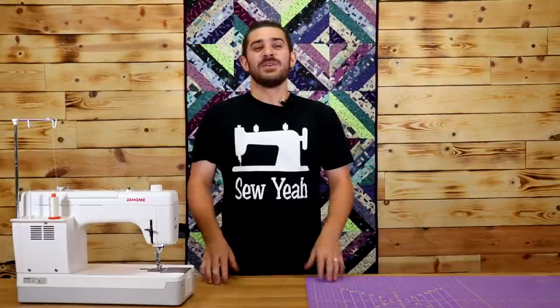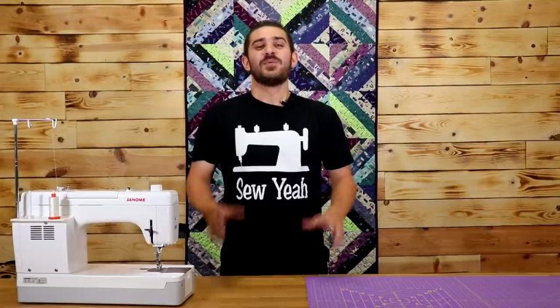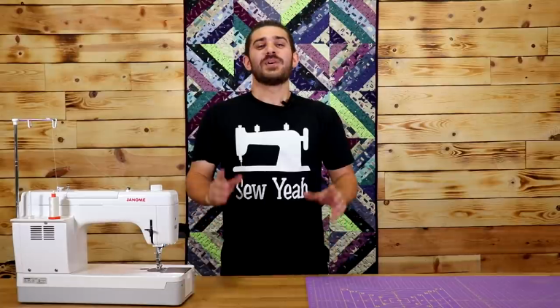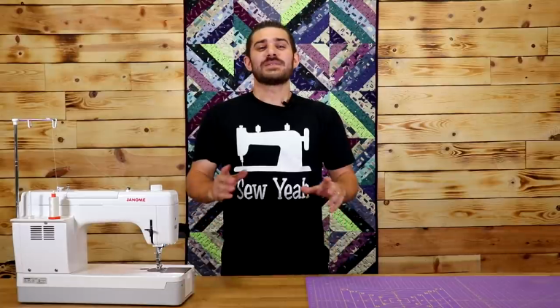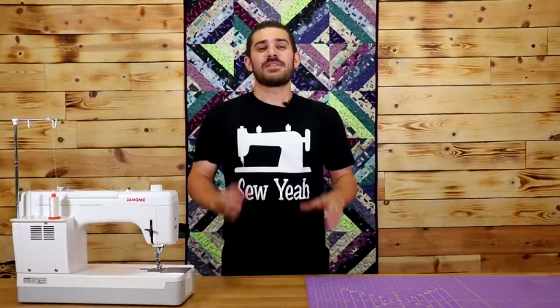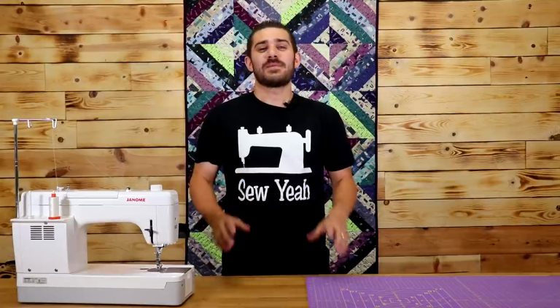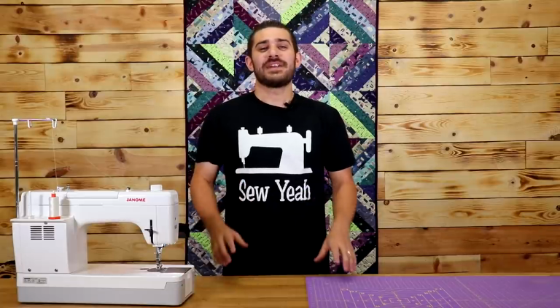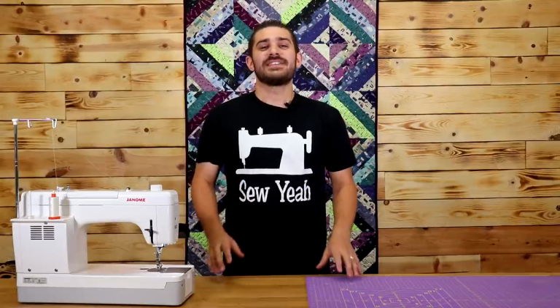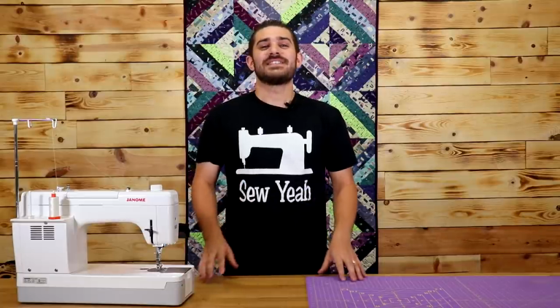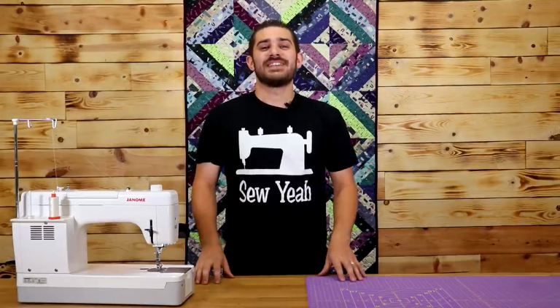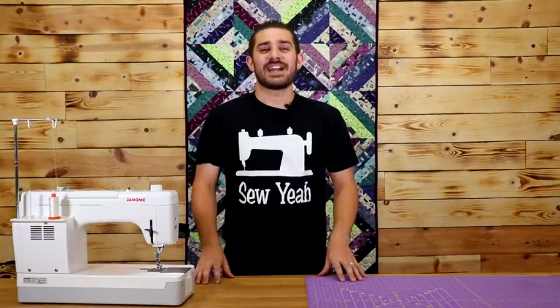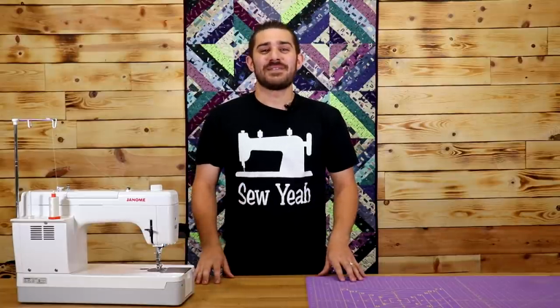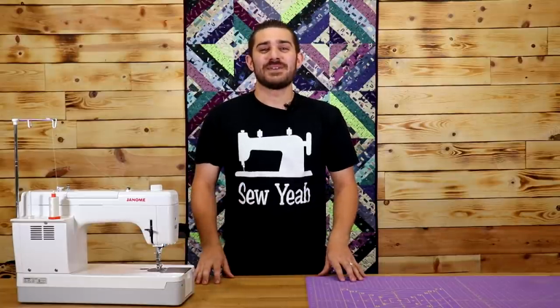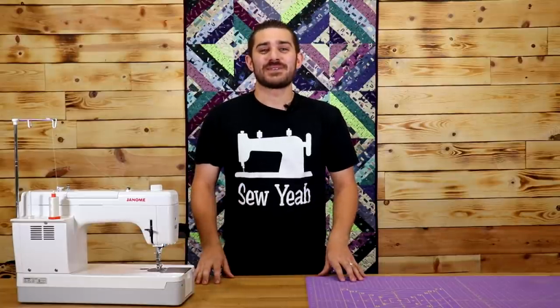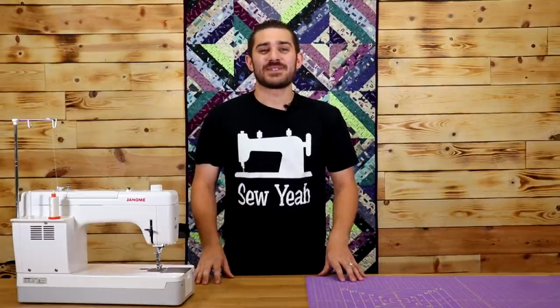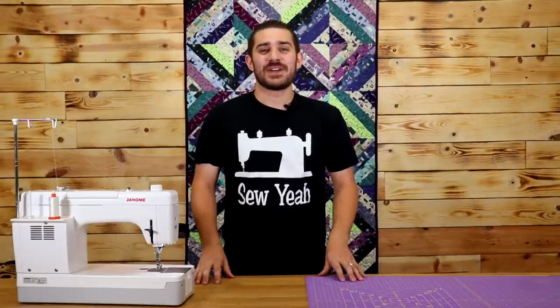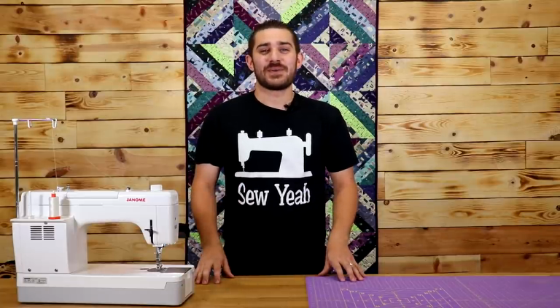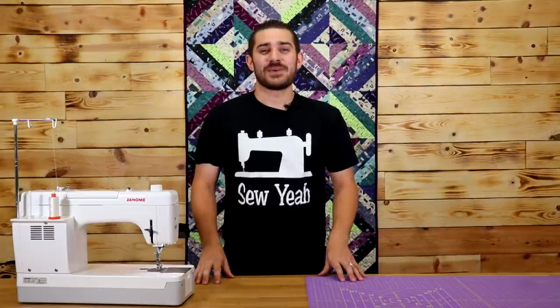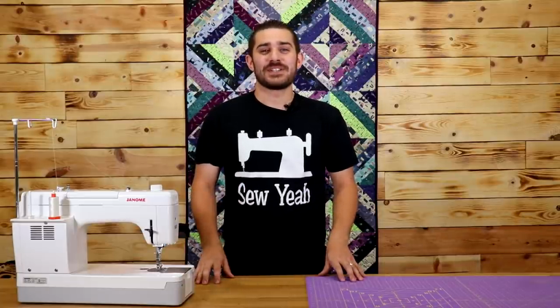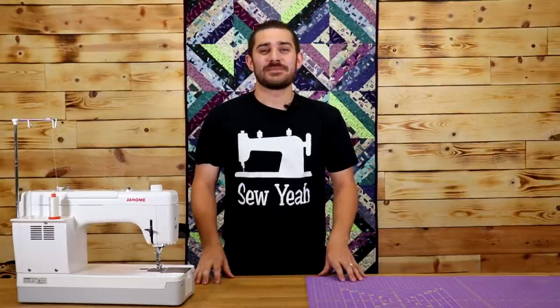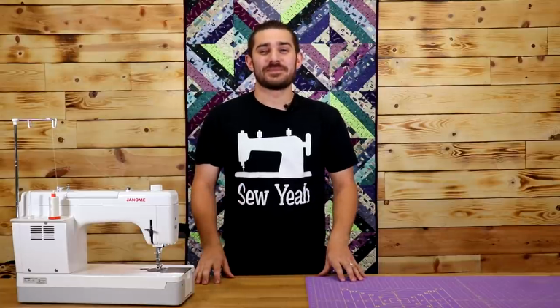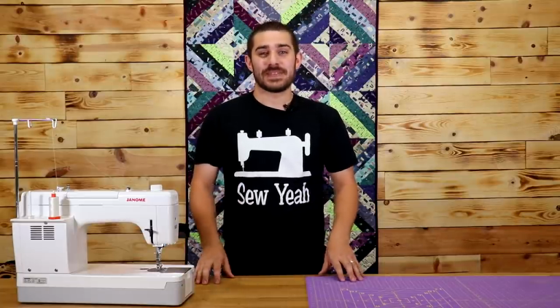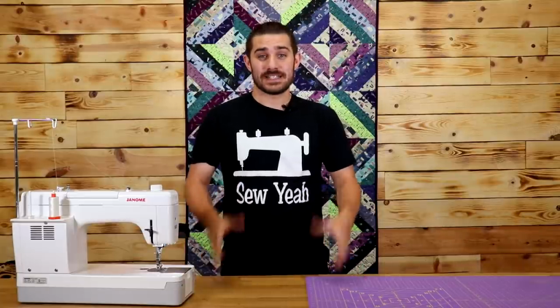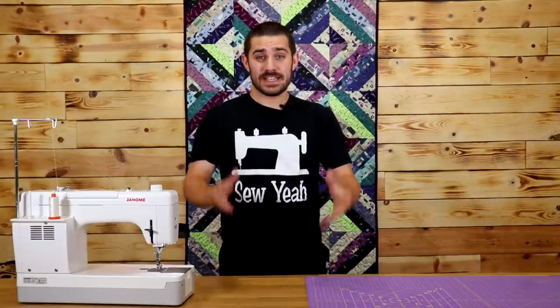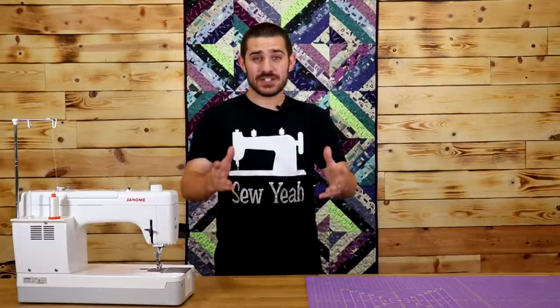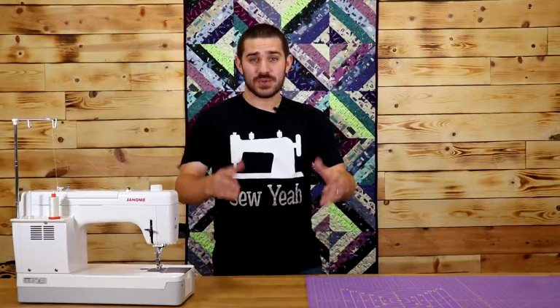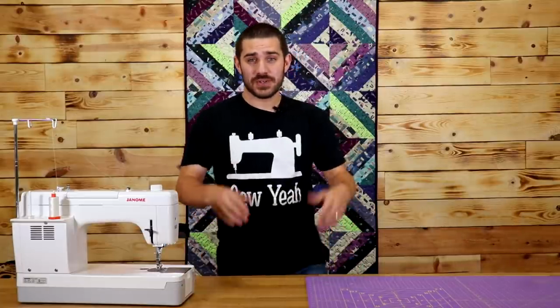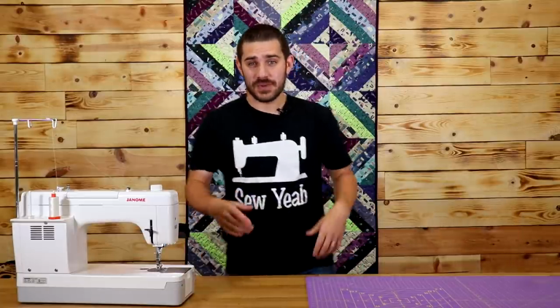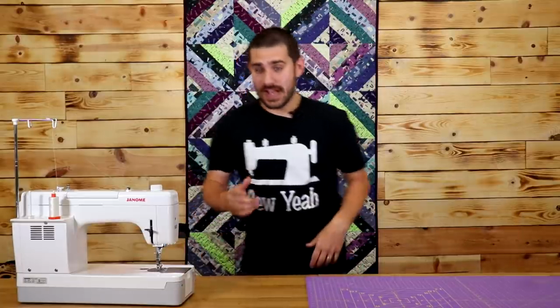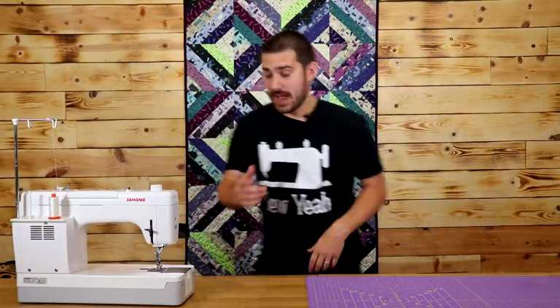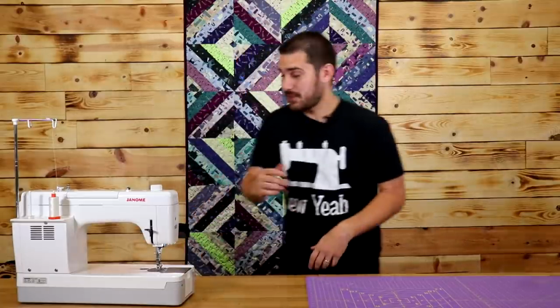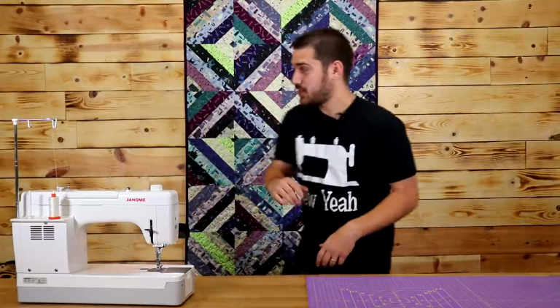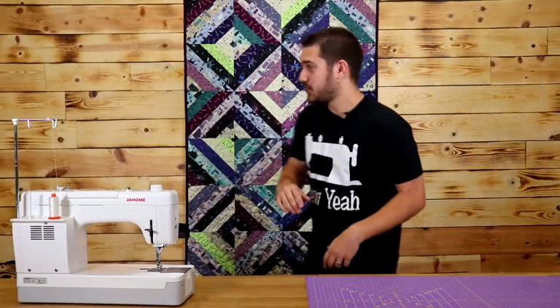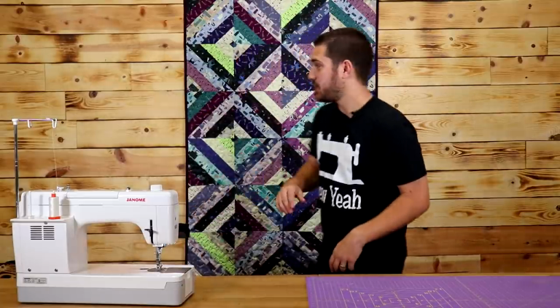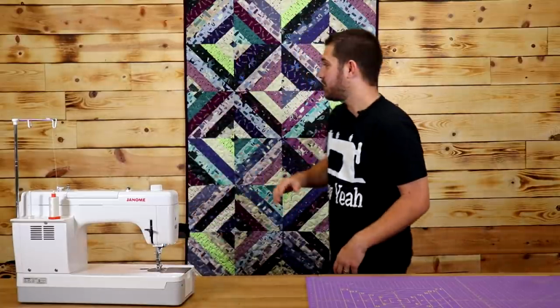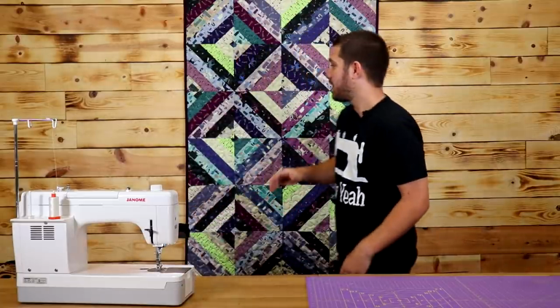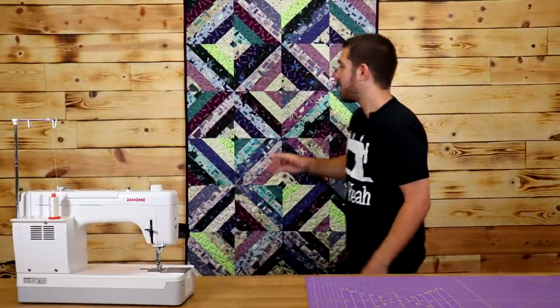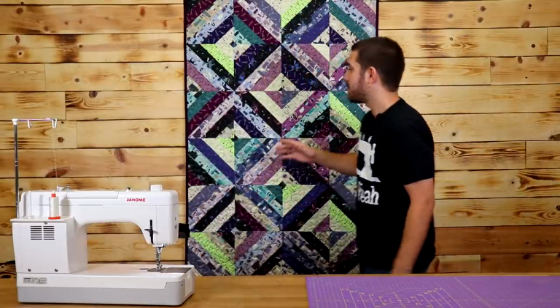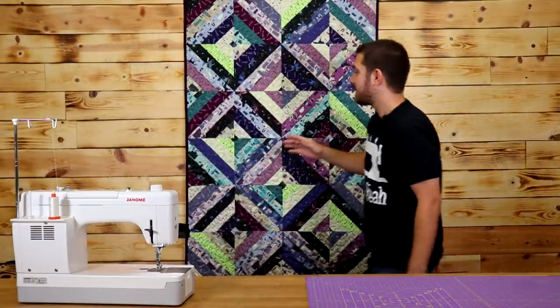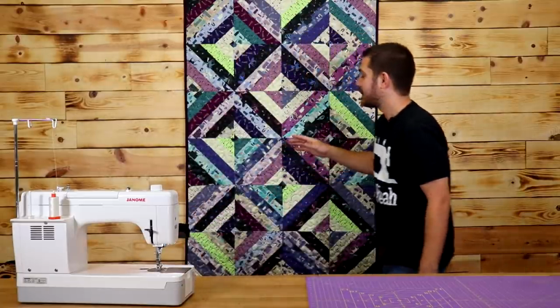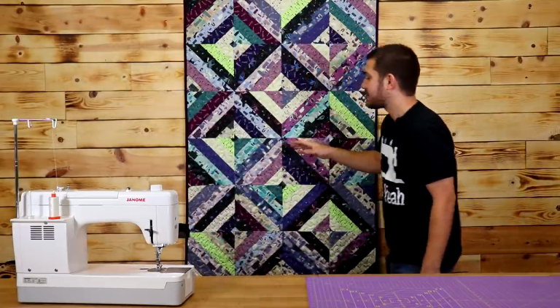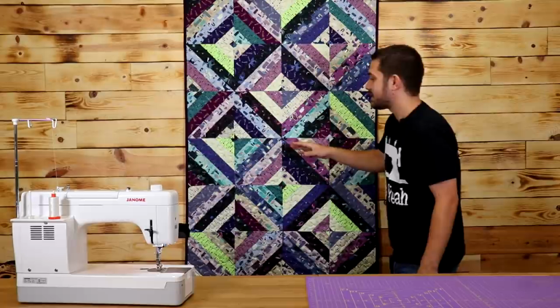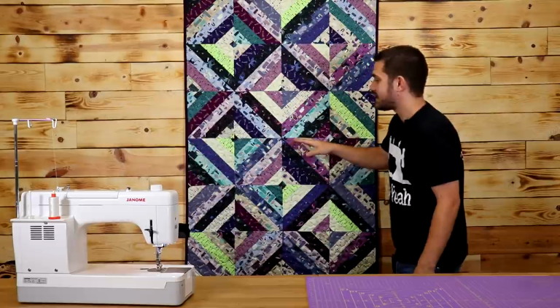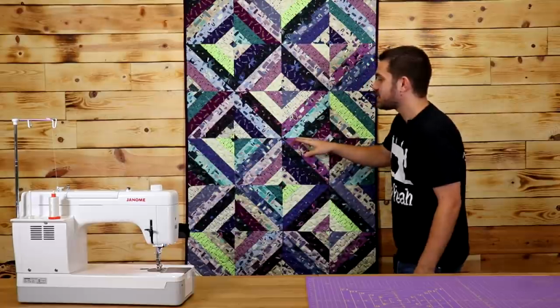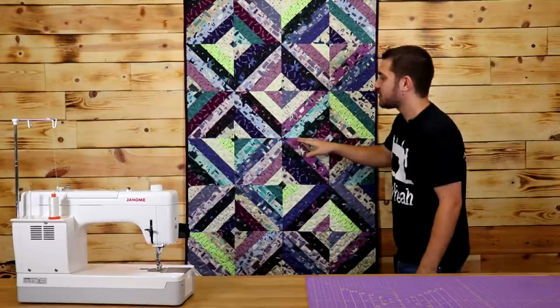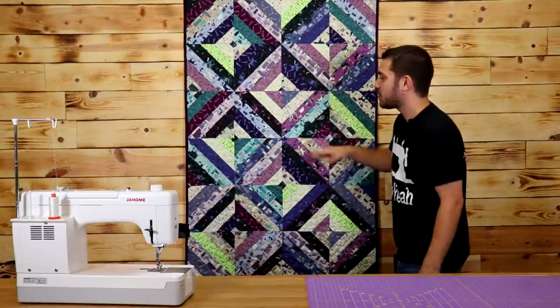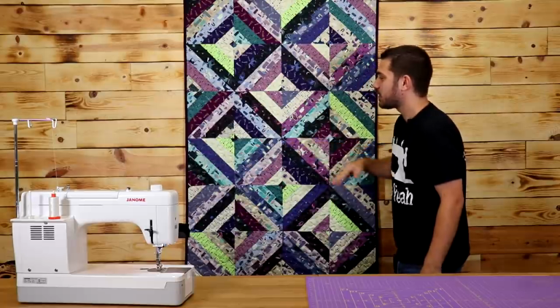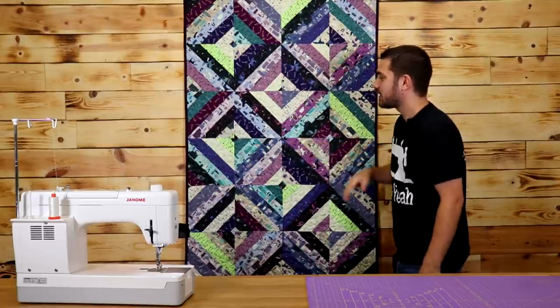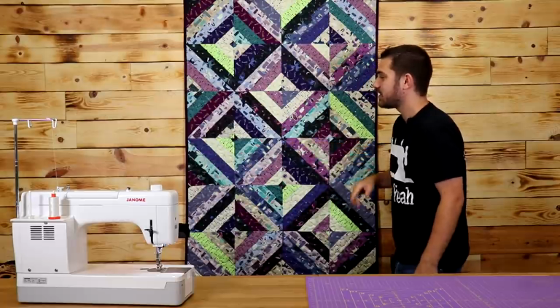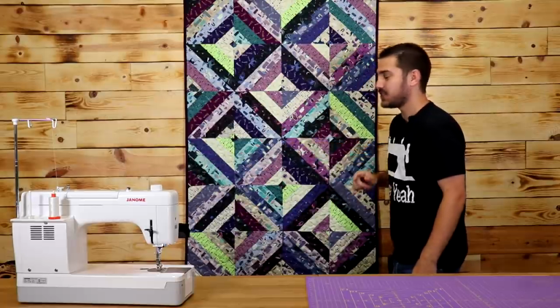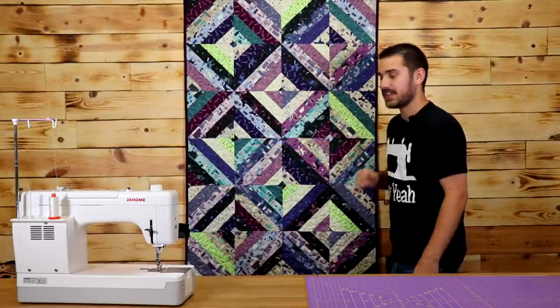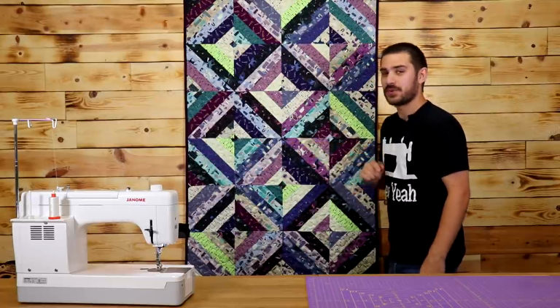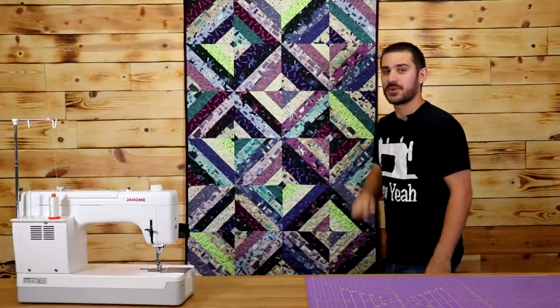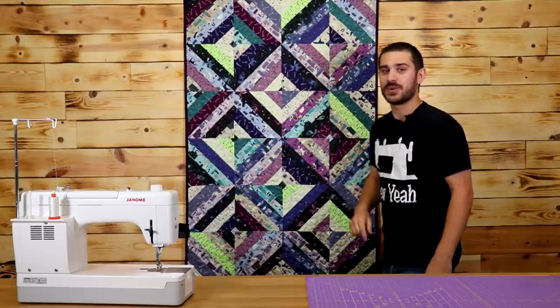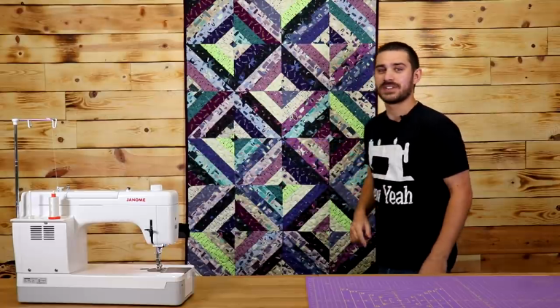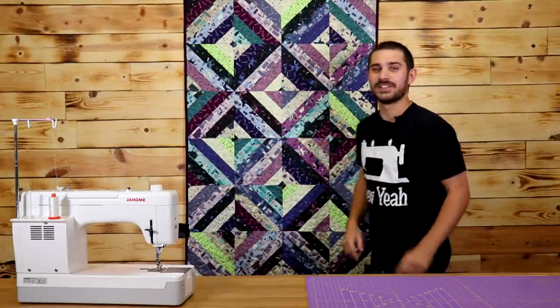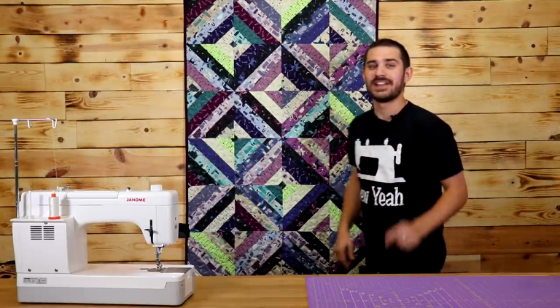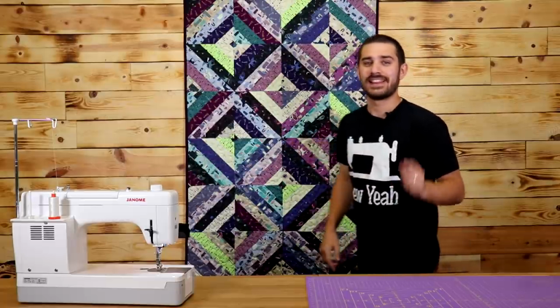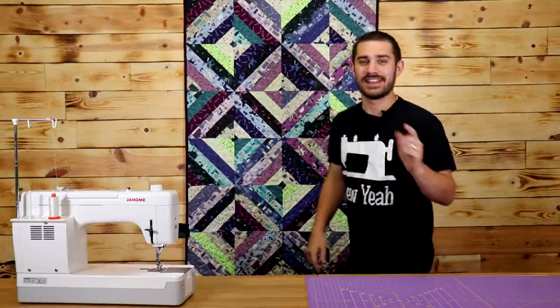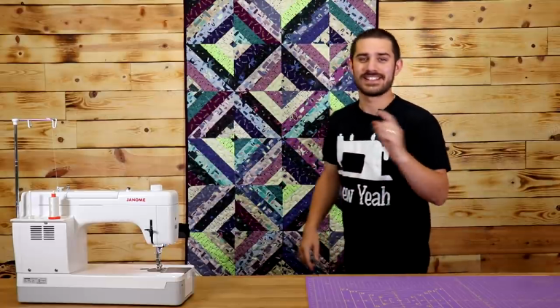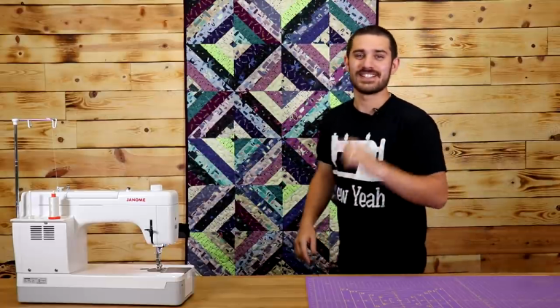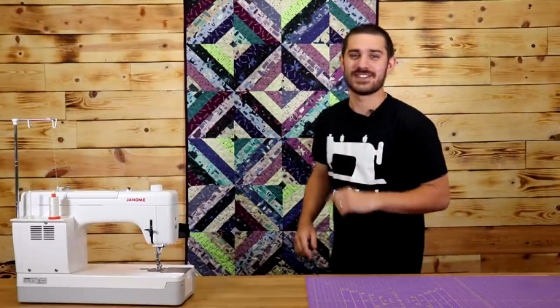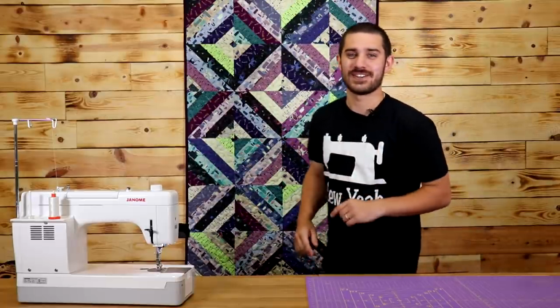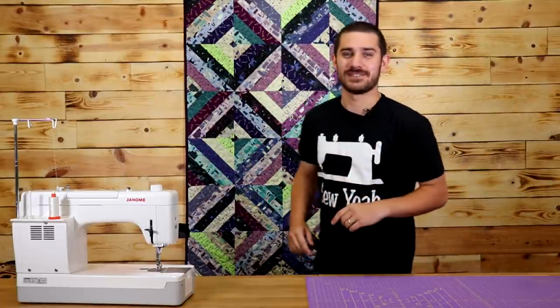What's up everybody, Tiankam here with SoYah Quilting. In today's tutorial, I'm going to show you how you make this center cord jelly roll quilt. Let's get started.